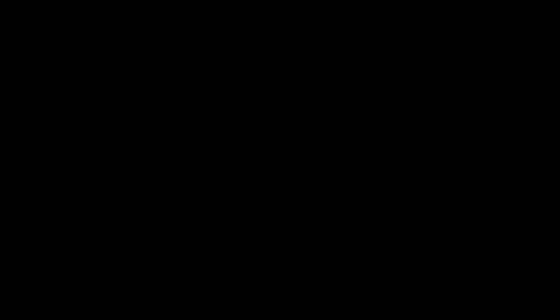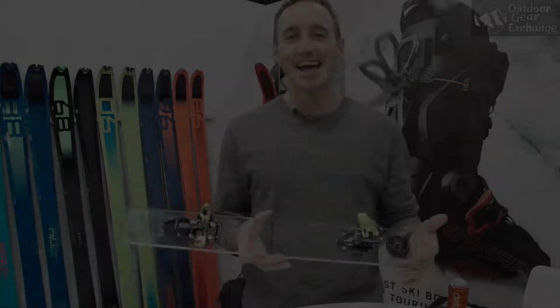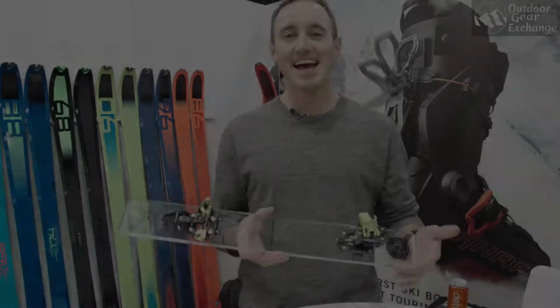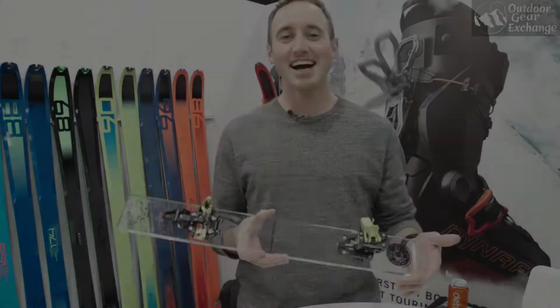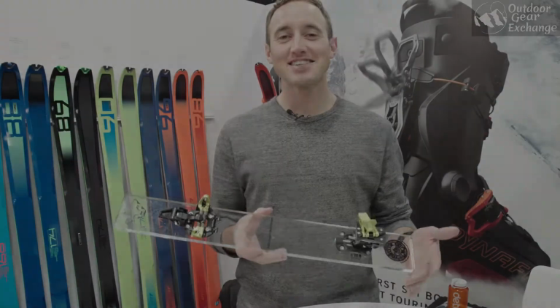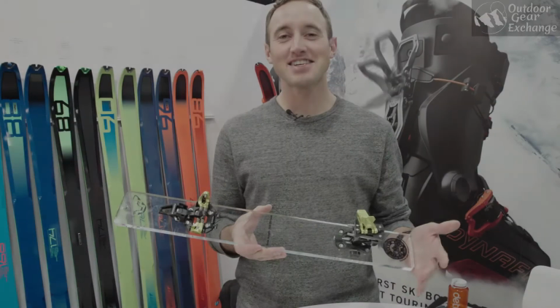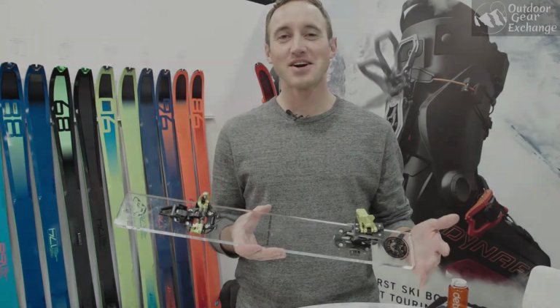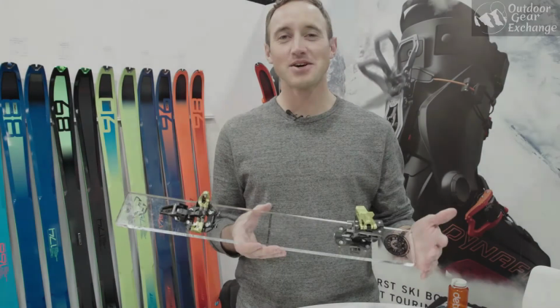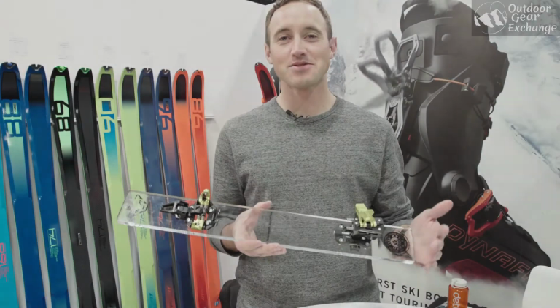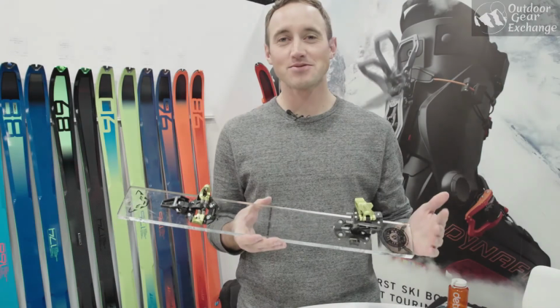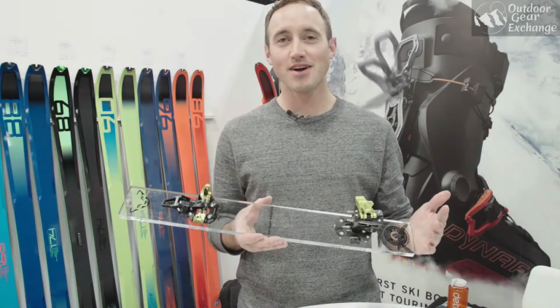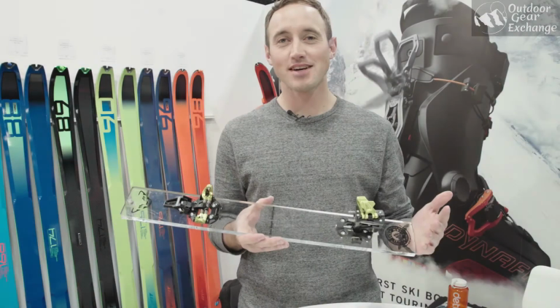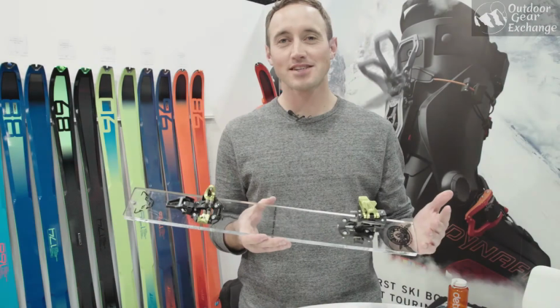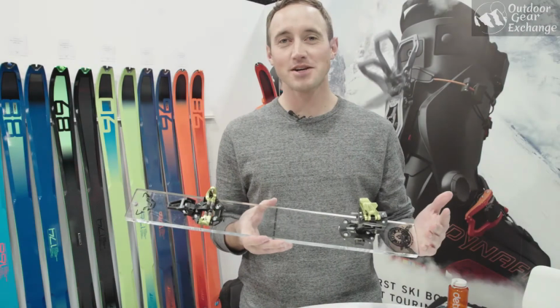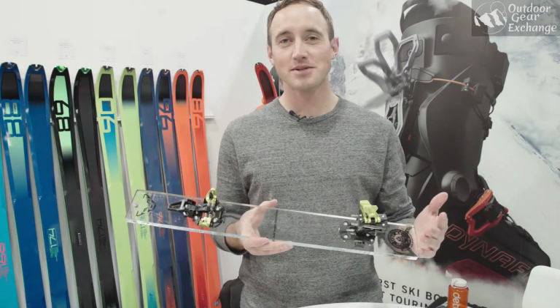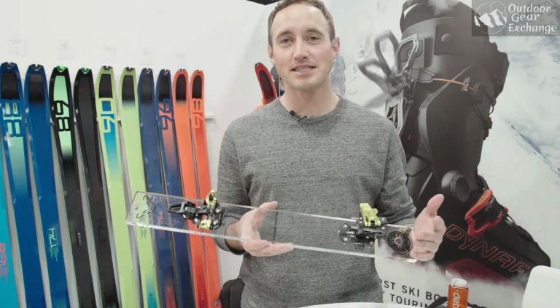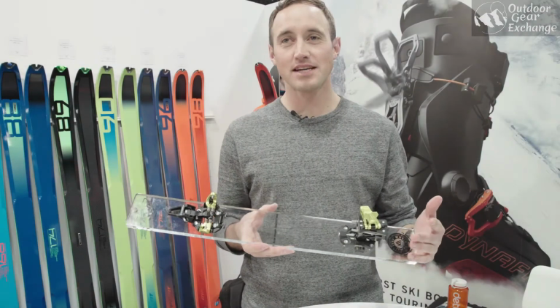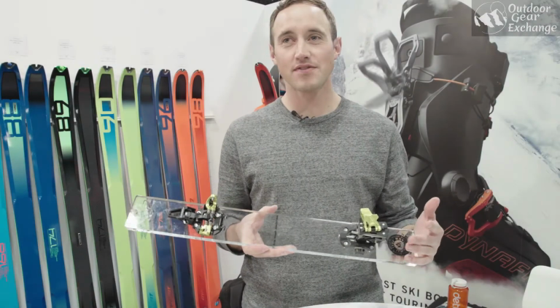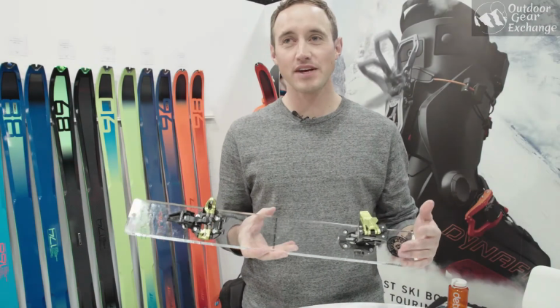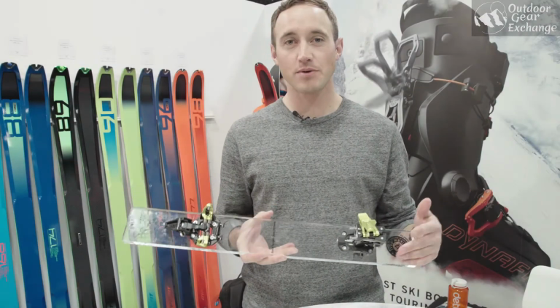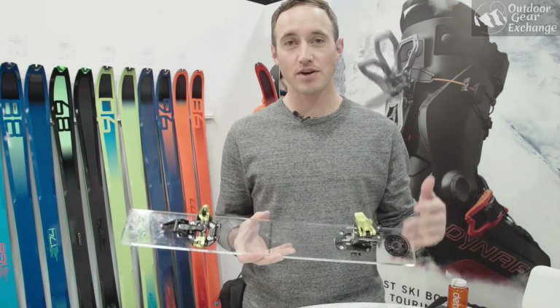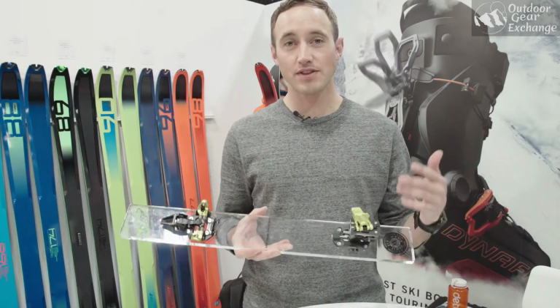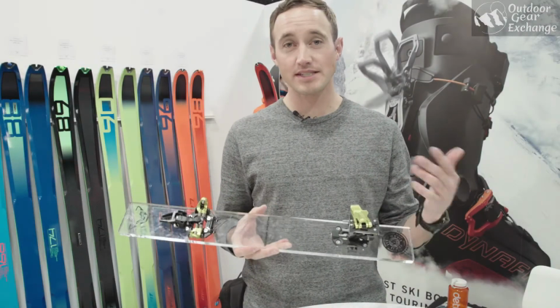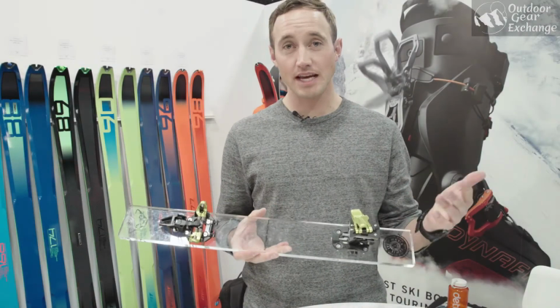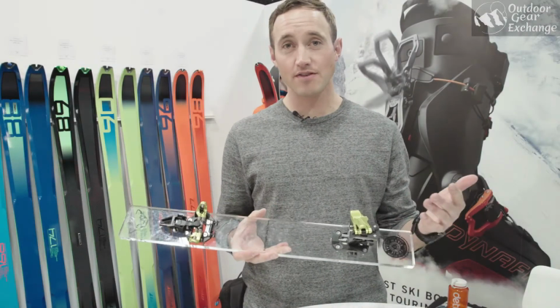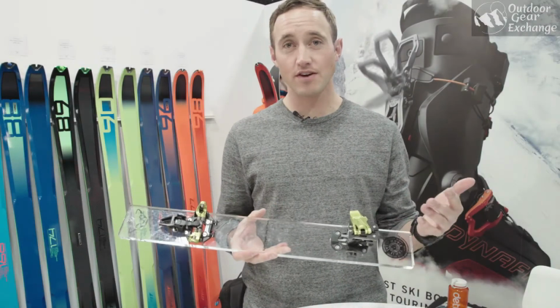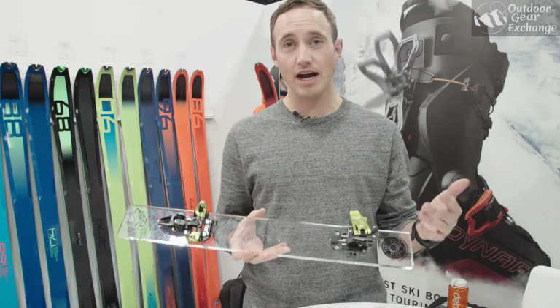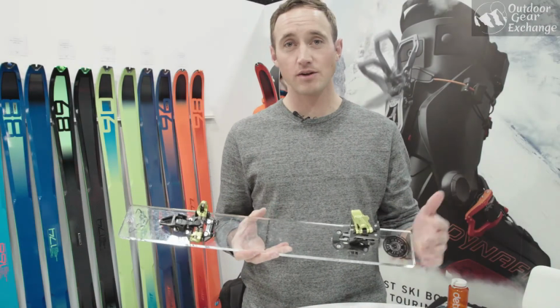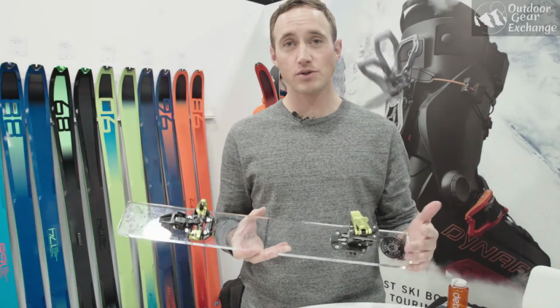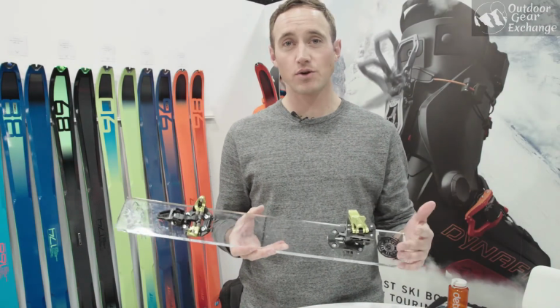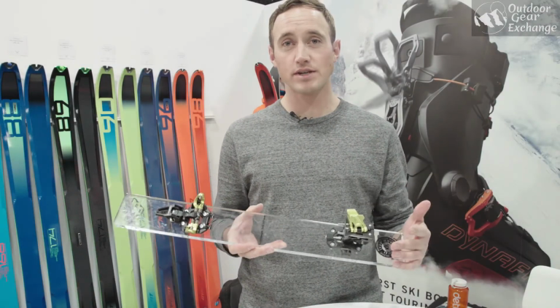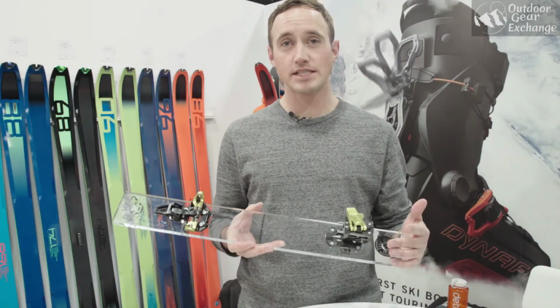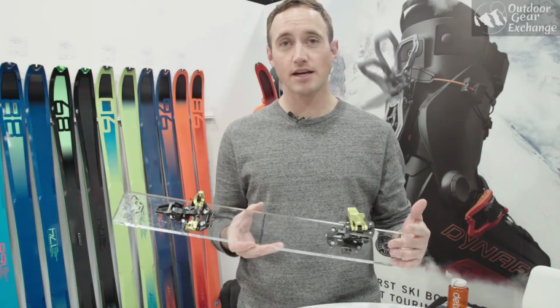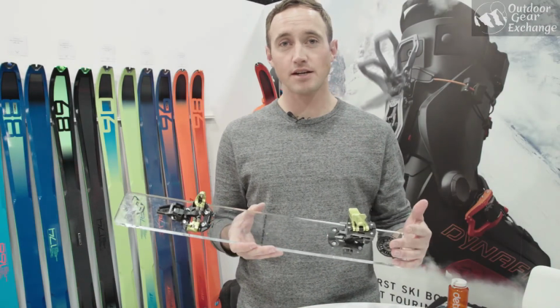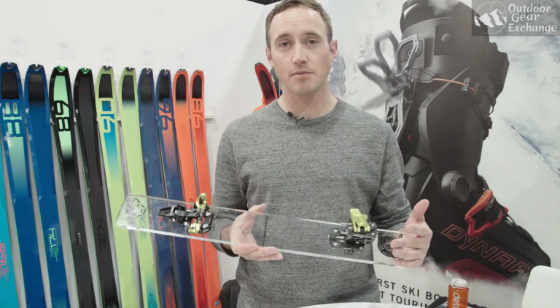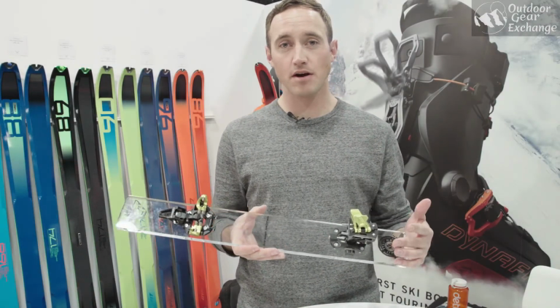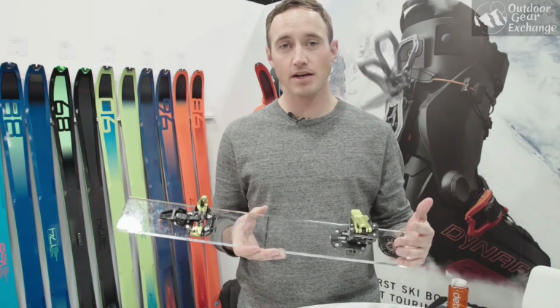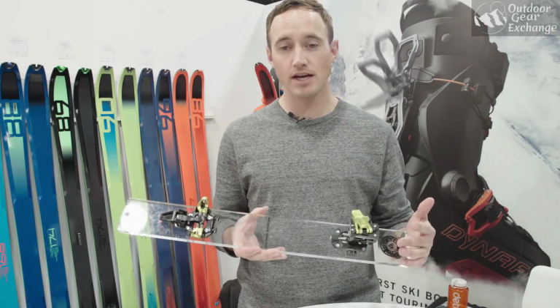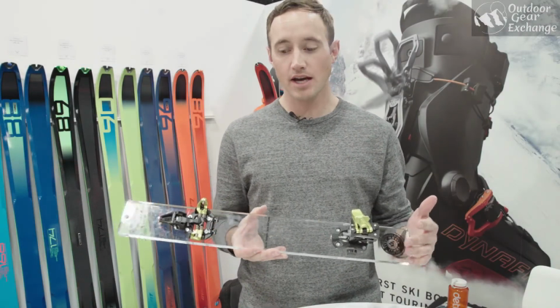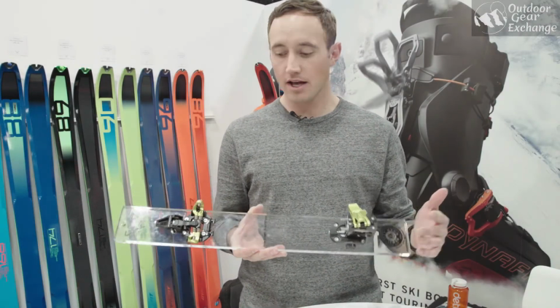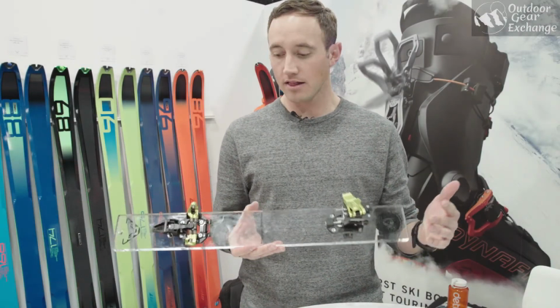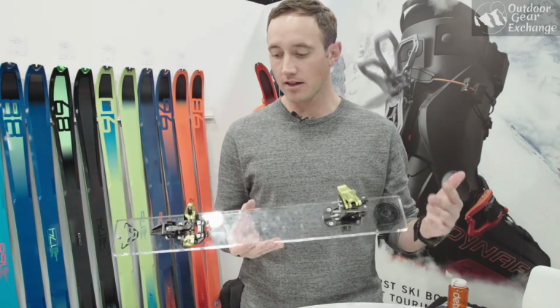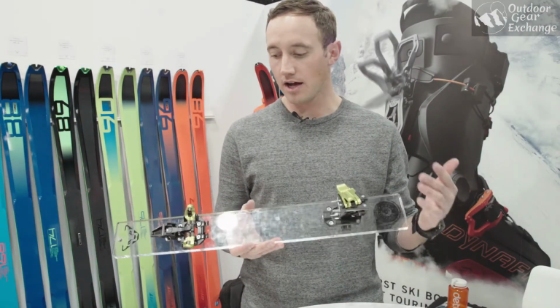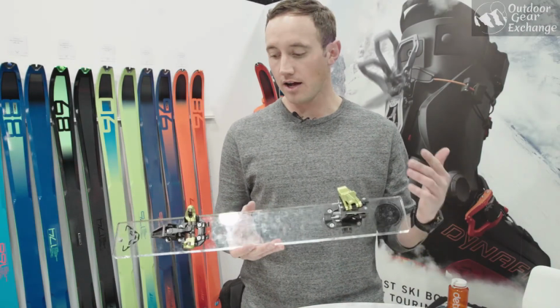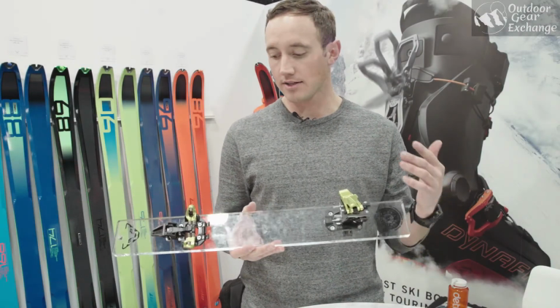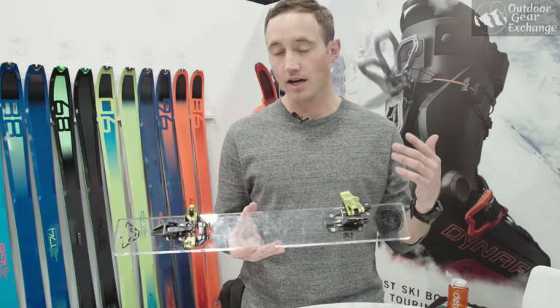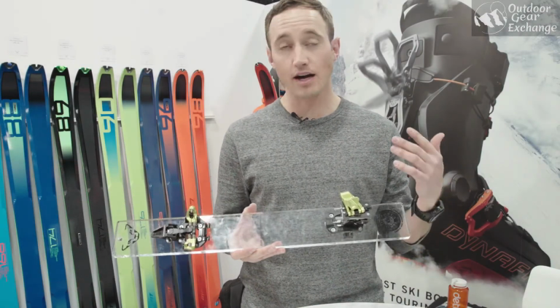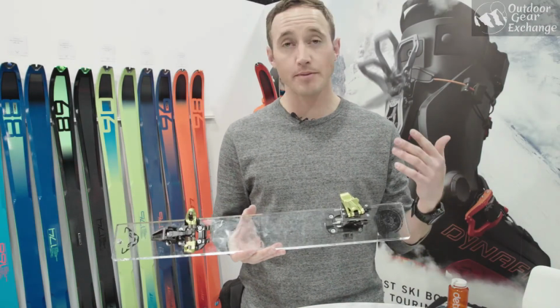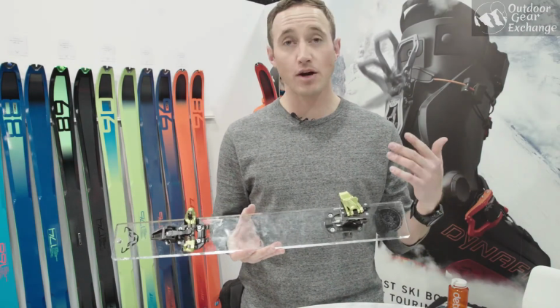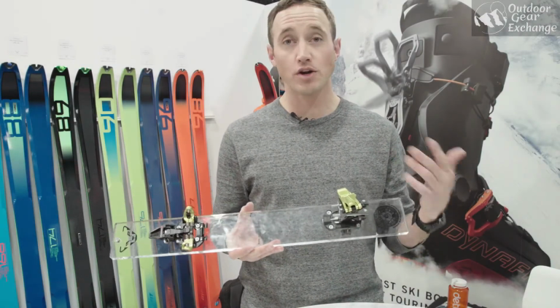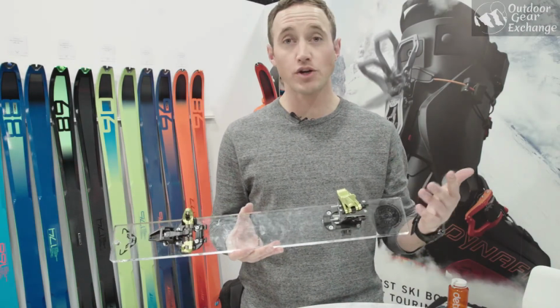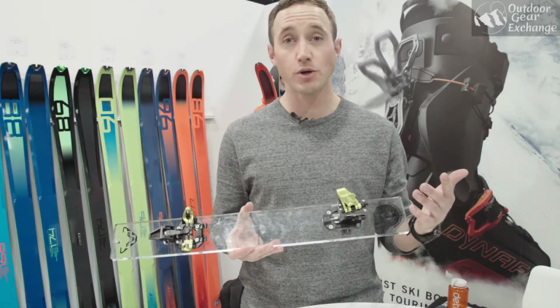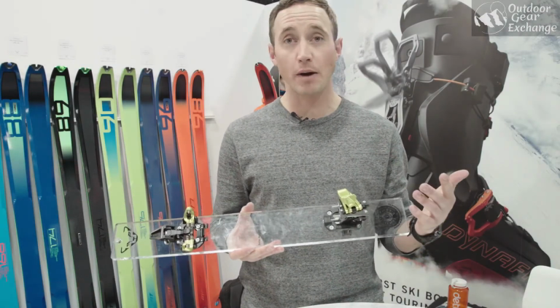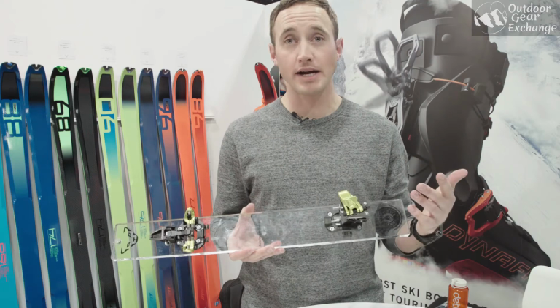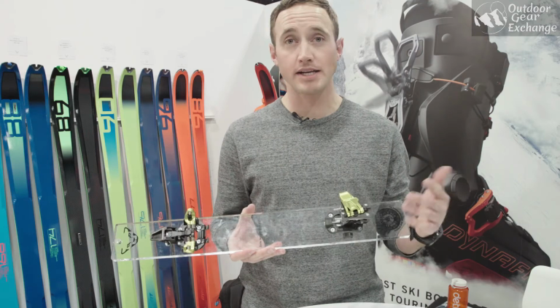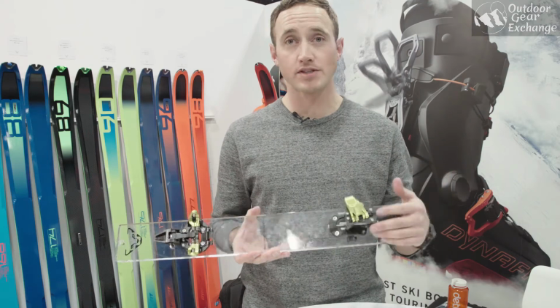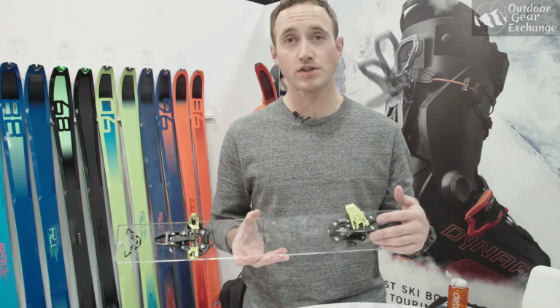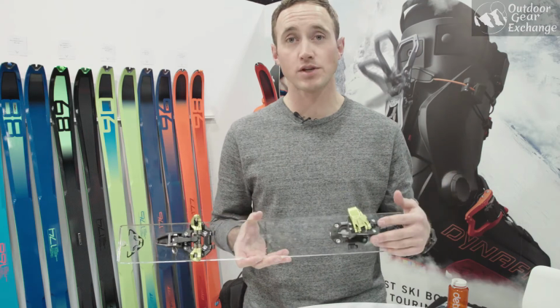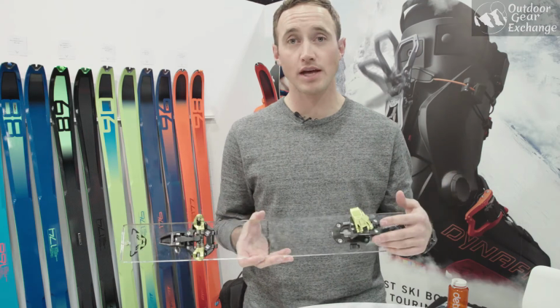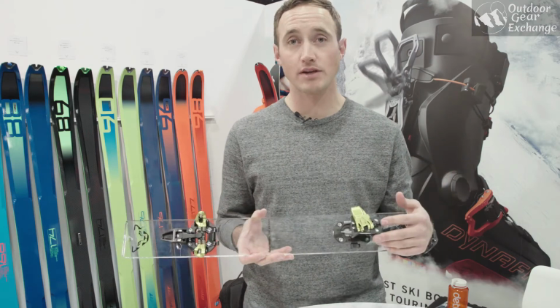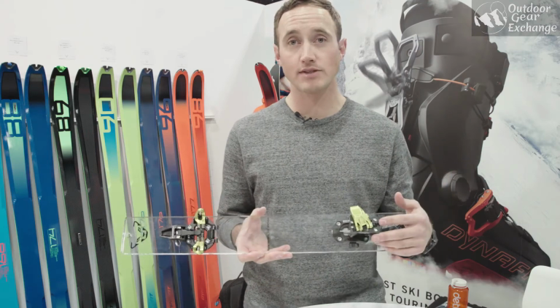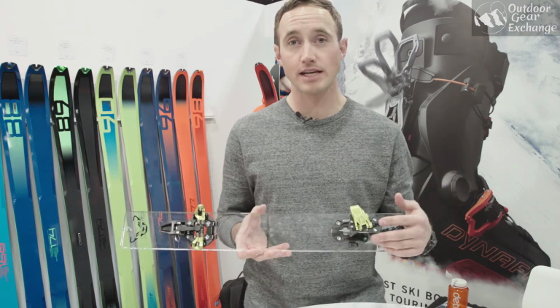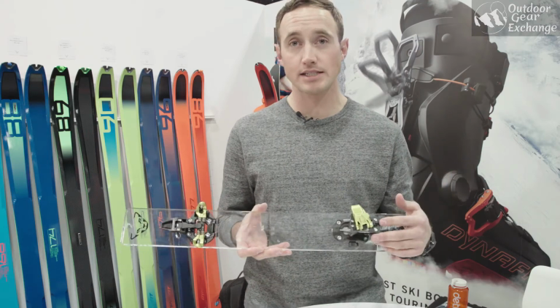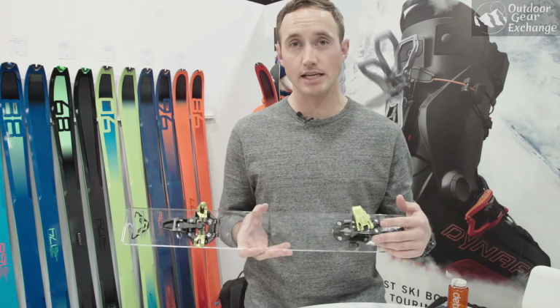Hey, how's it going? Ross Herr with Dinafit. We're at the Denver Outdoor Retailer Market talking about our new bindings for 2018.